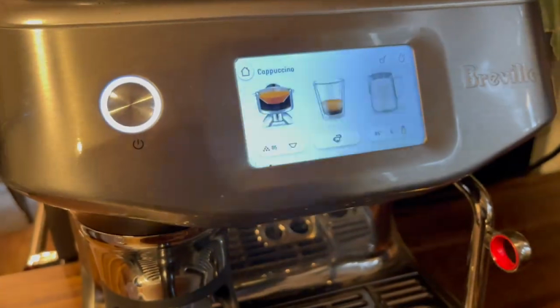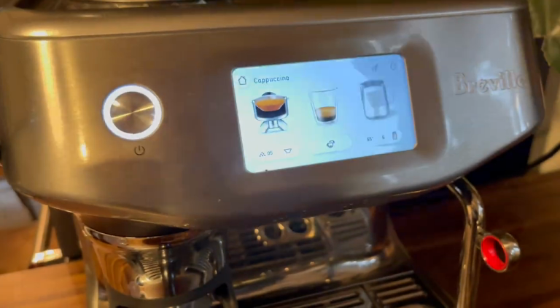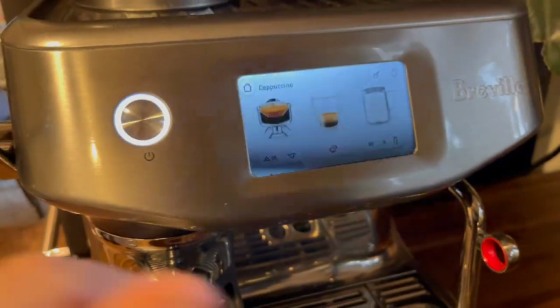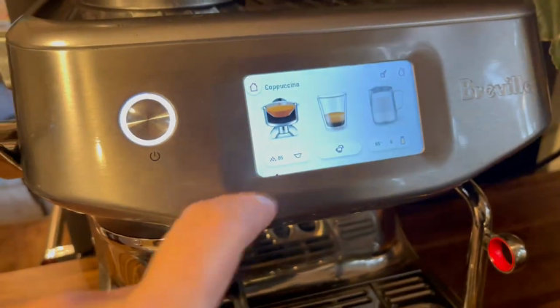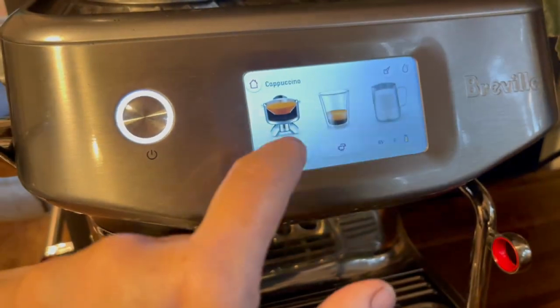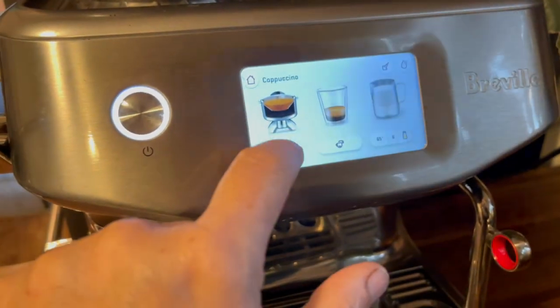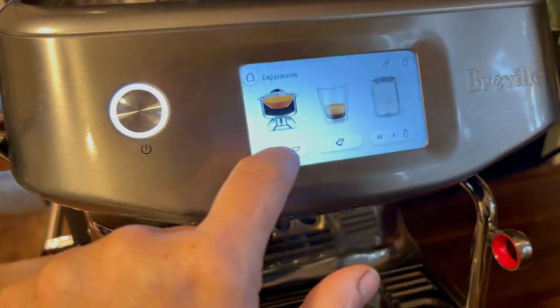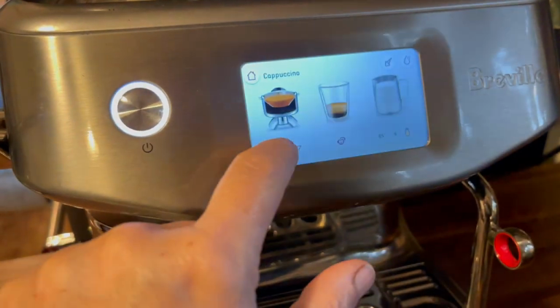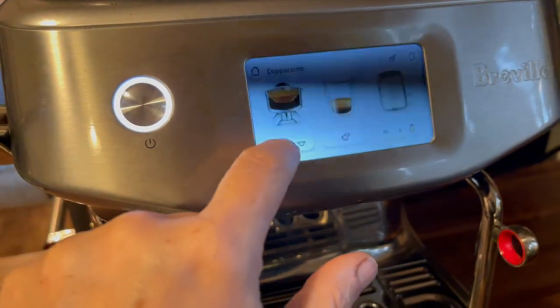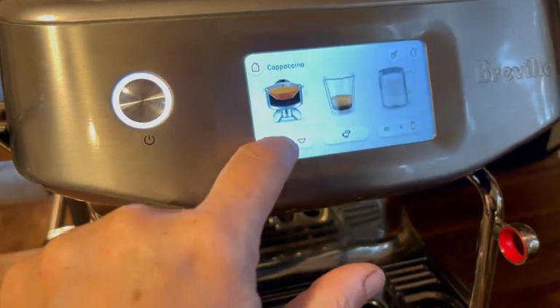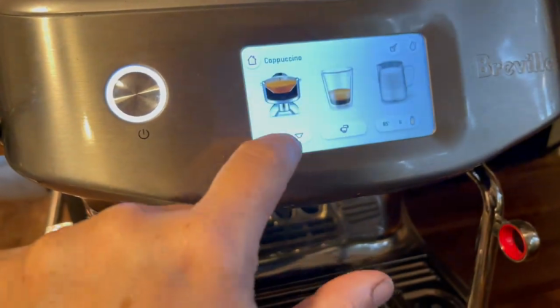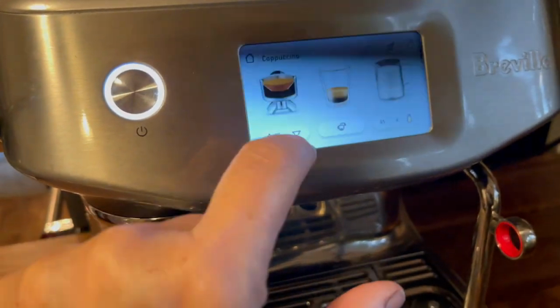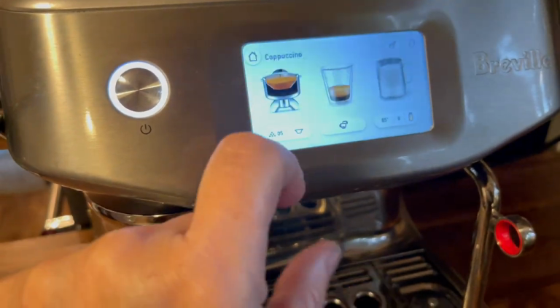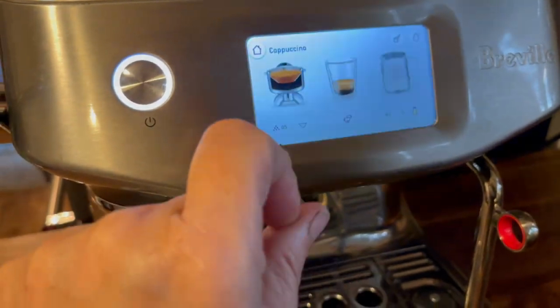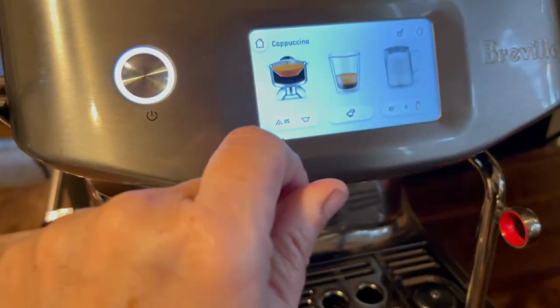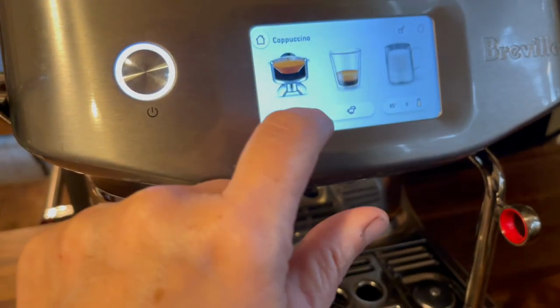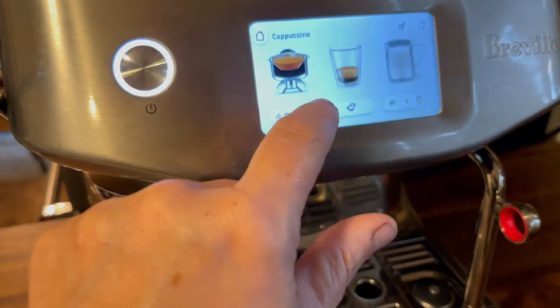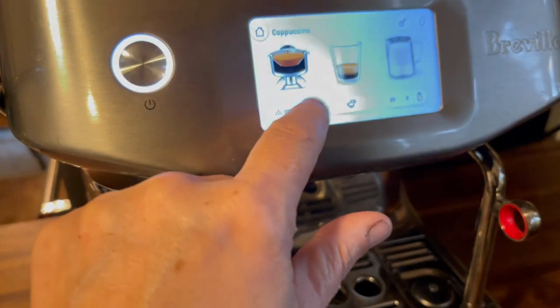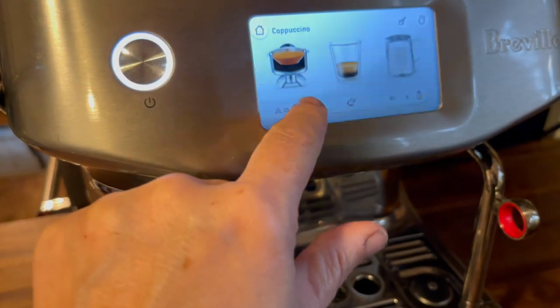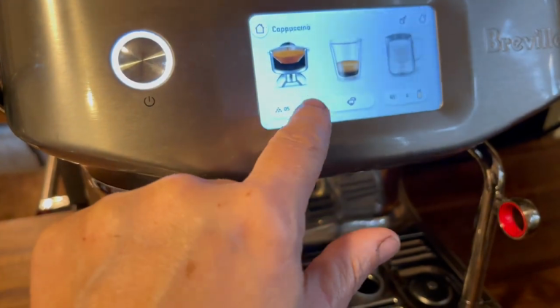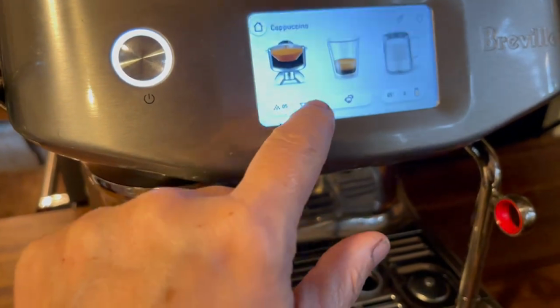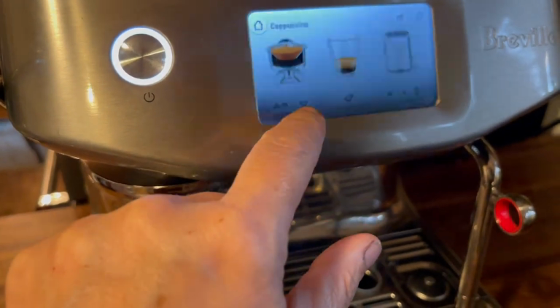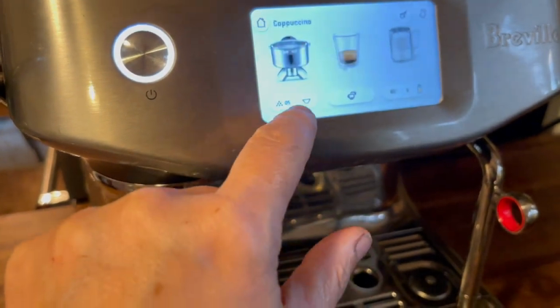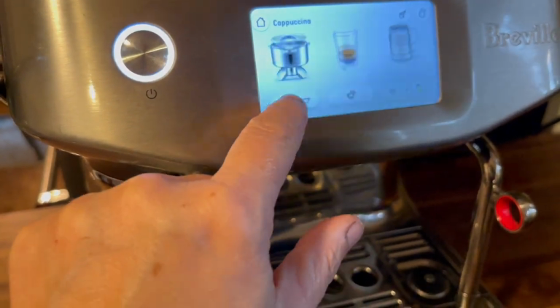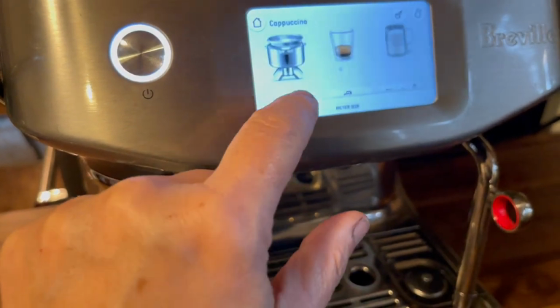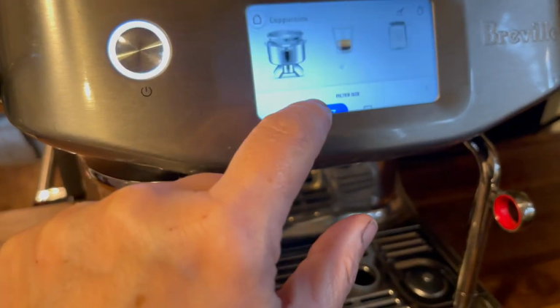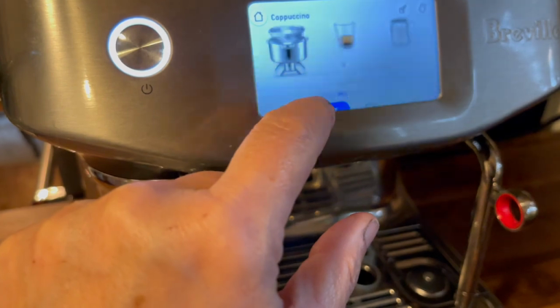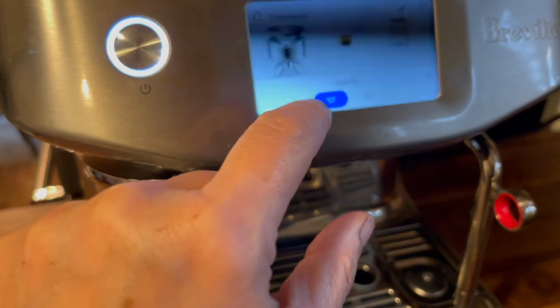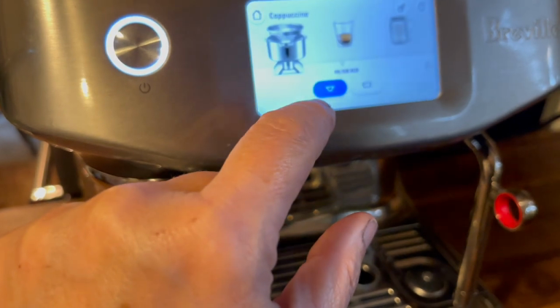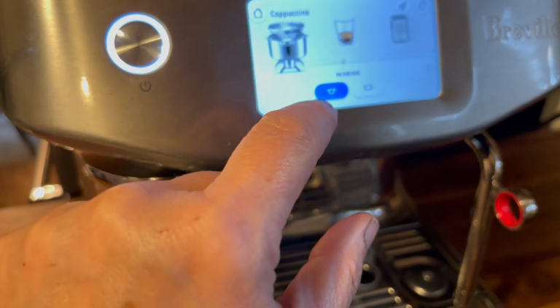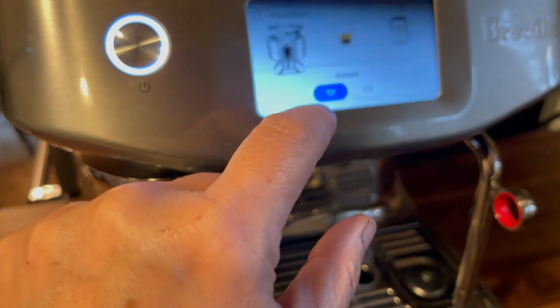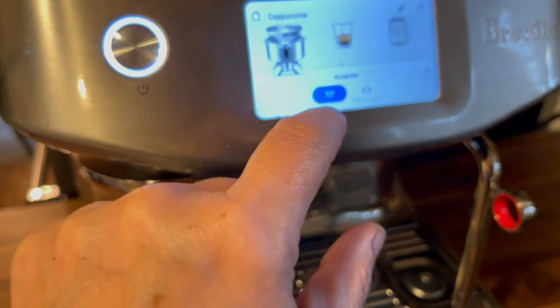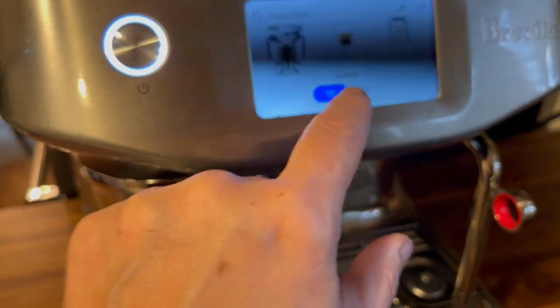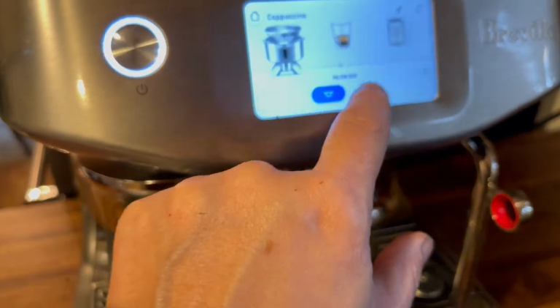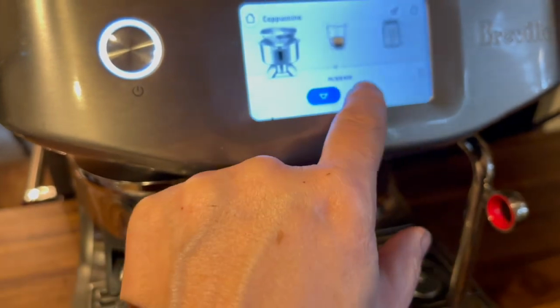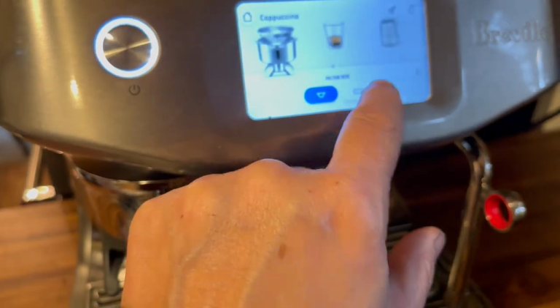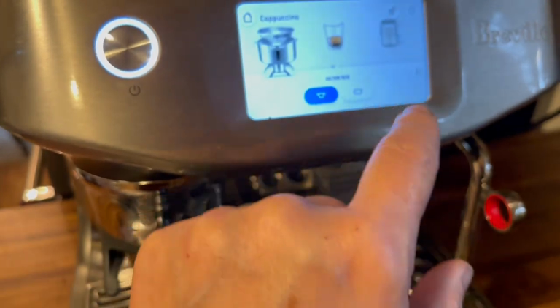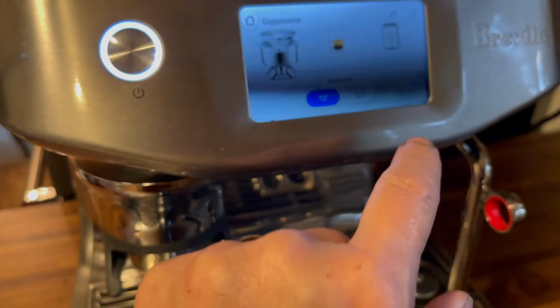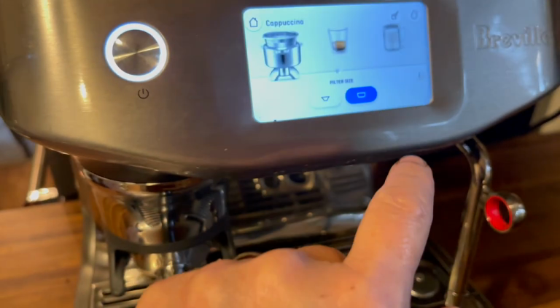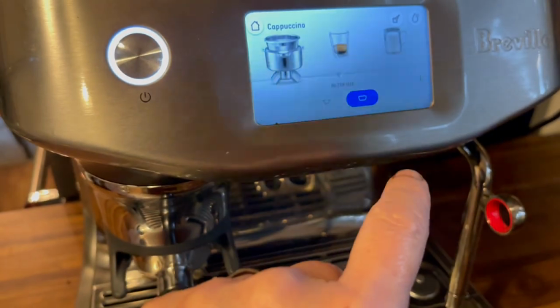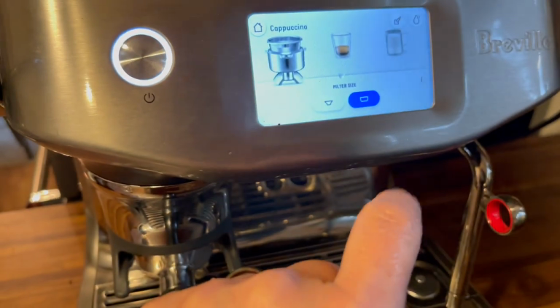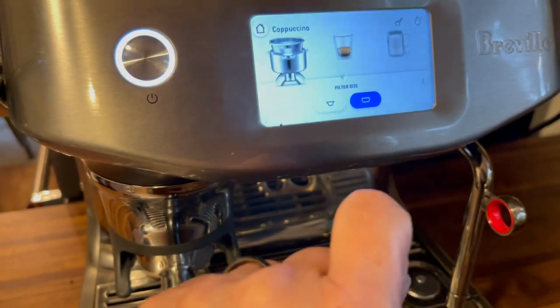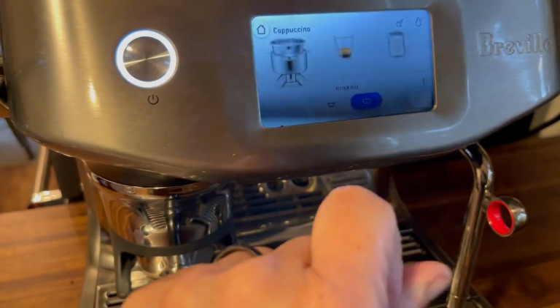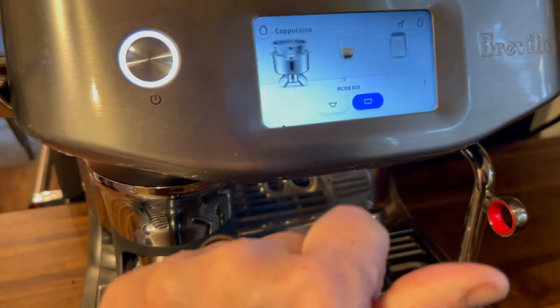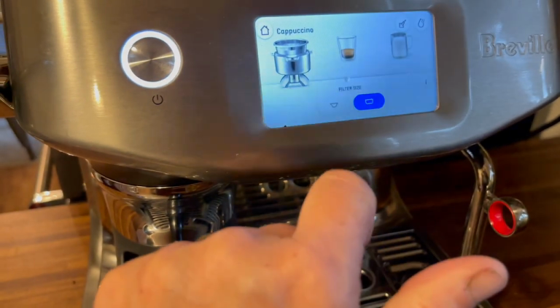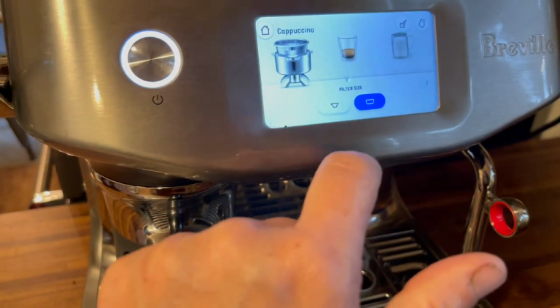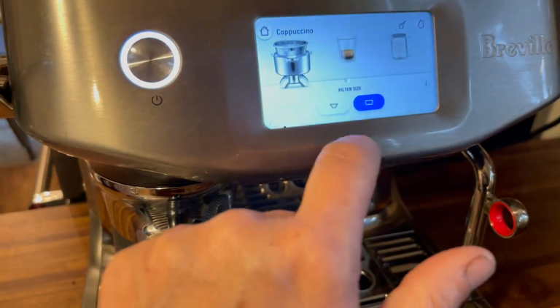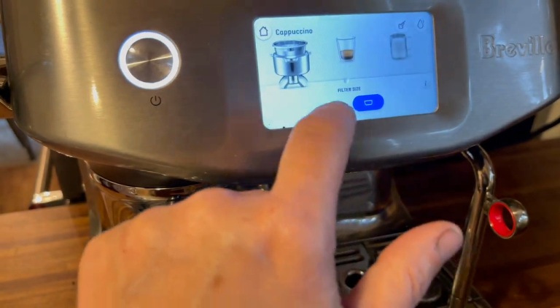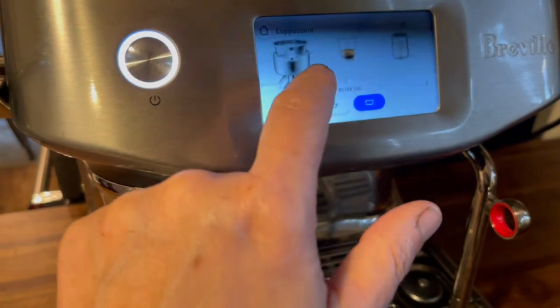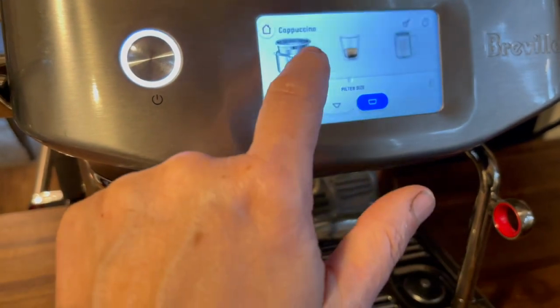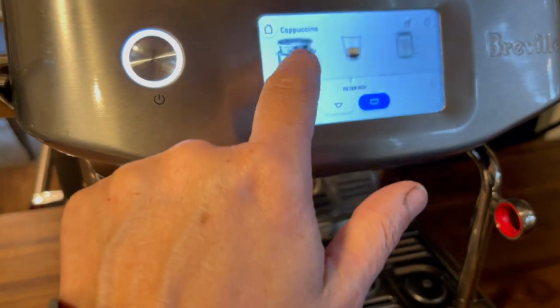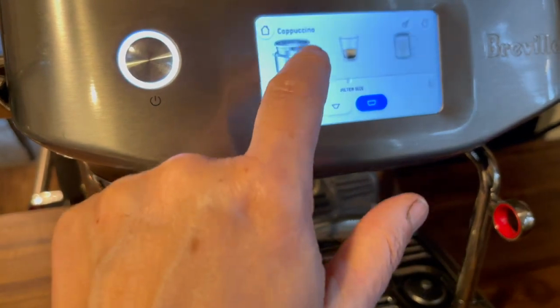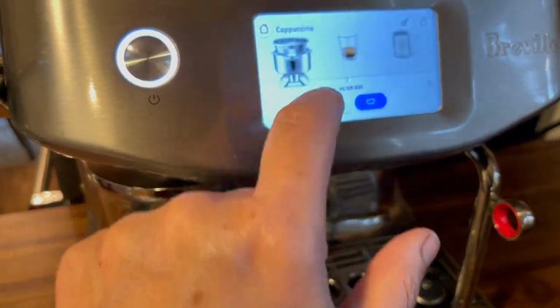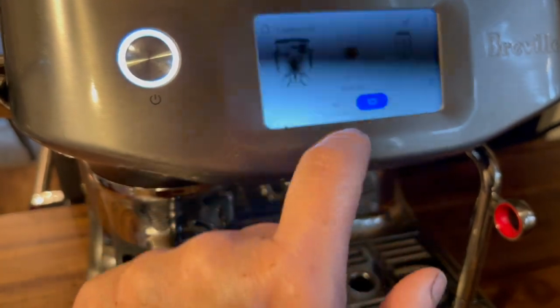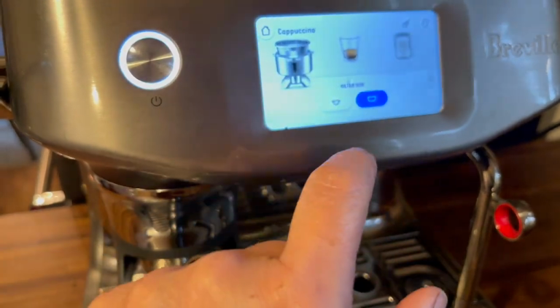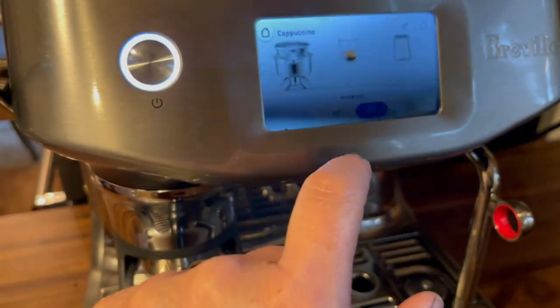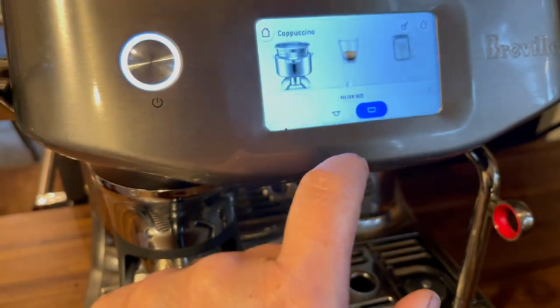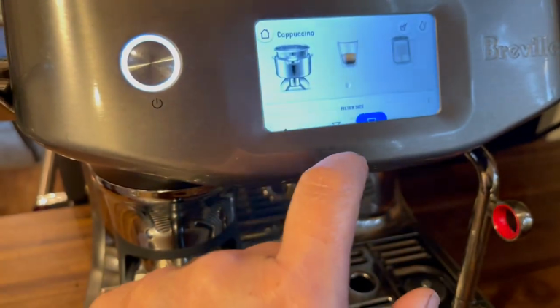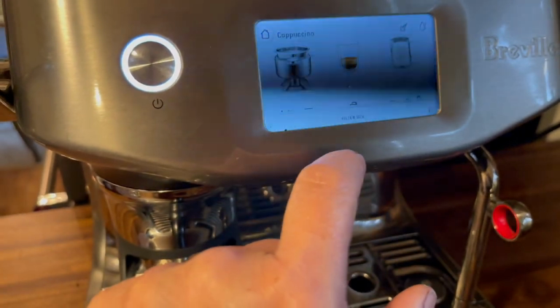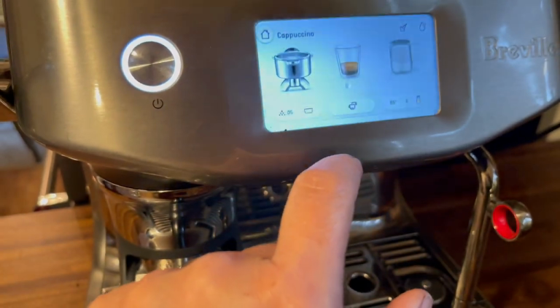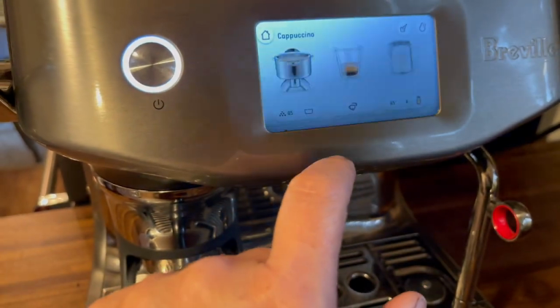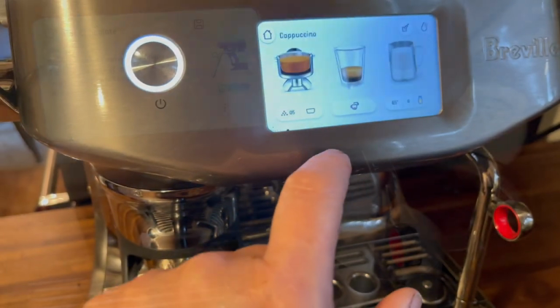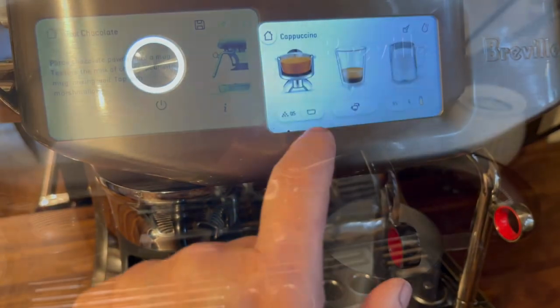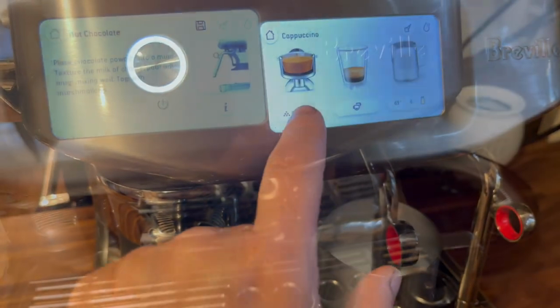And if you're not interested at all in customizing the pour time or anything, you don't have to — you just tap the screen and it will do everything for you.